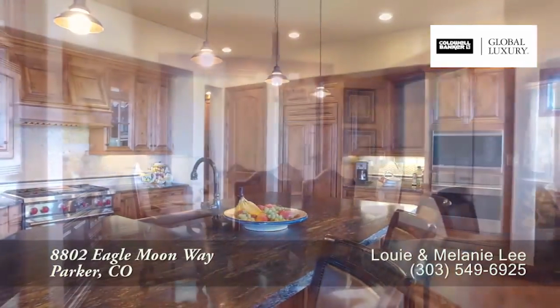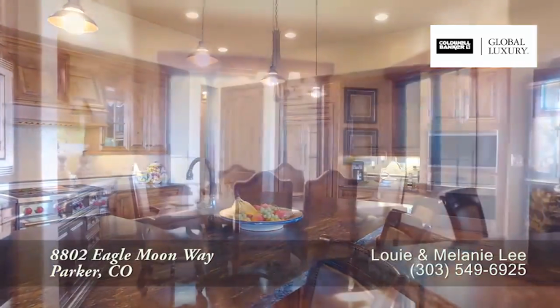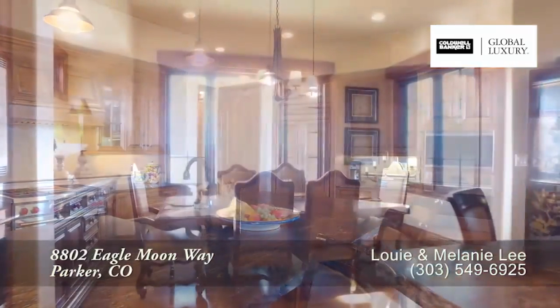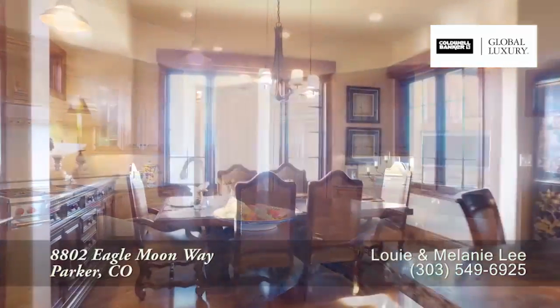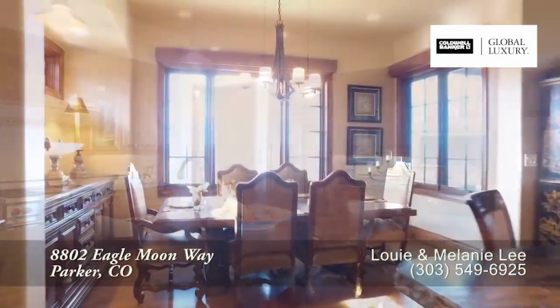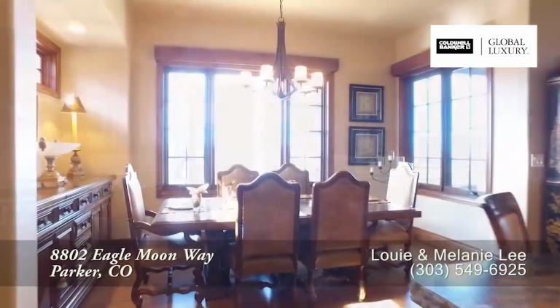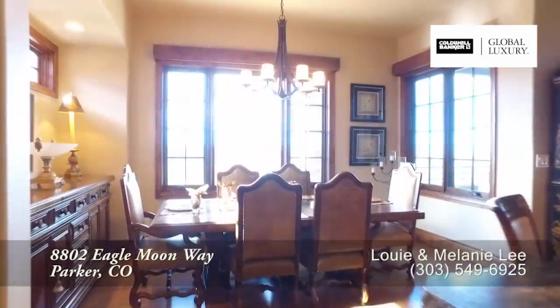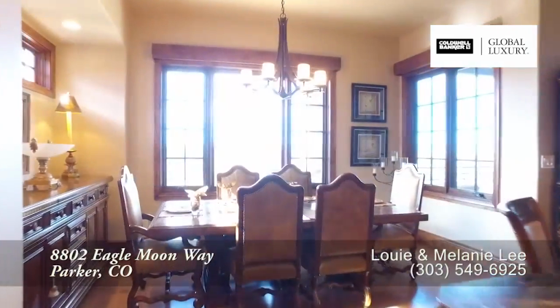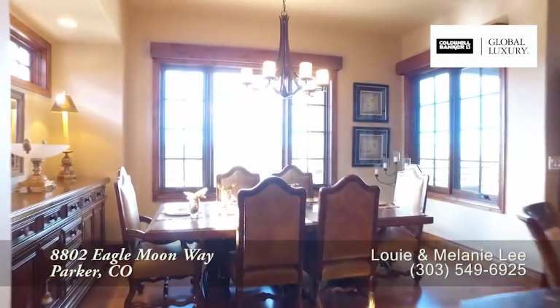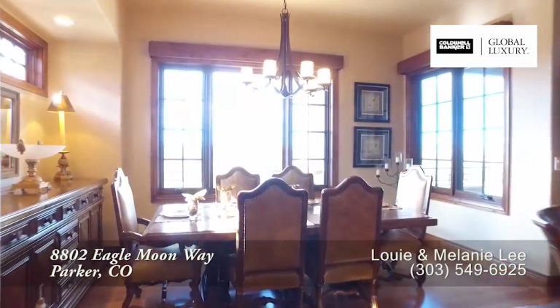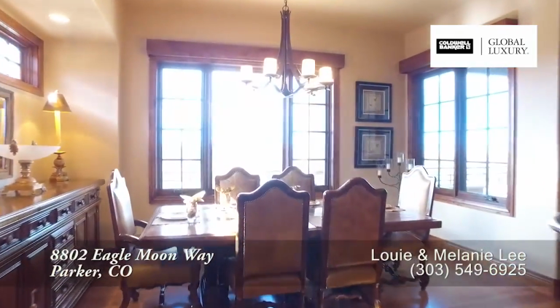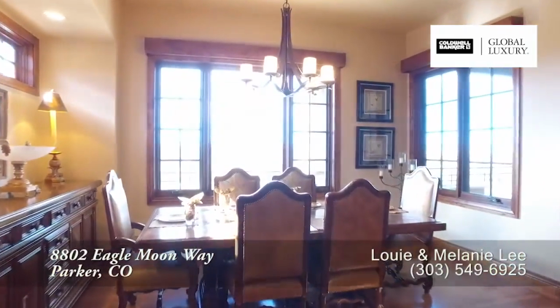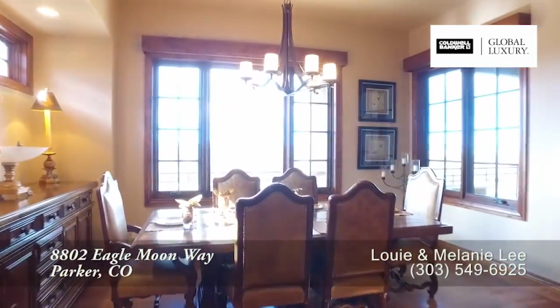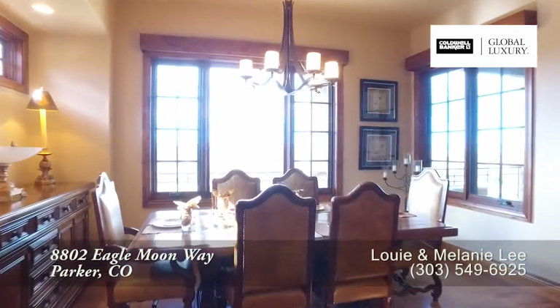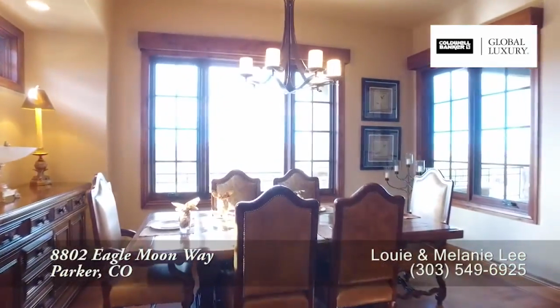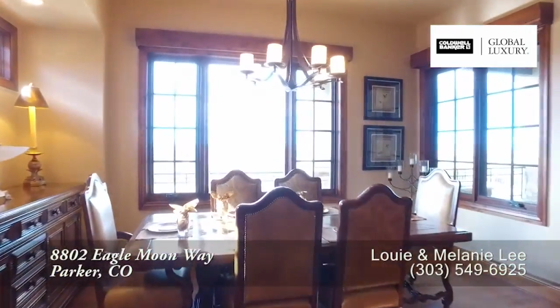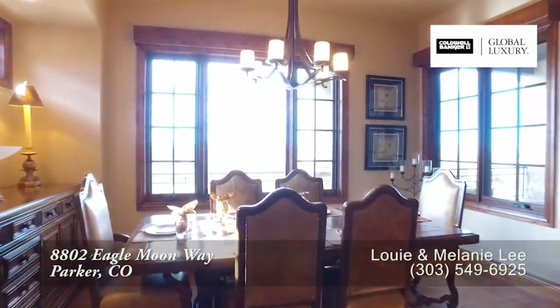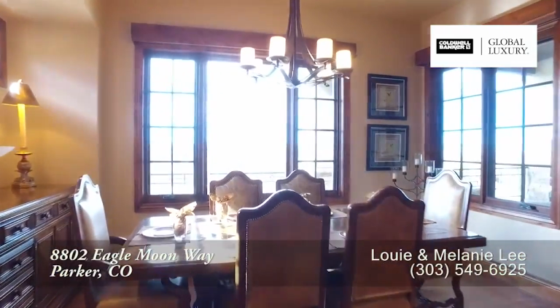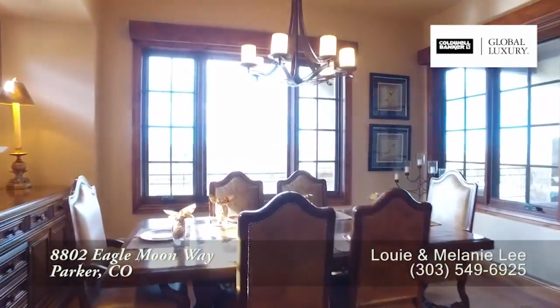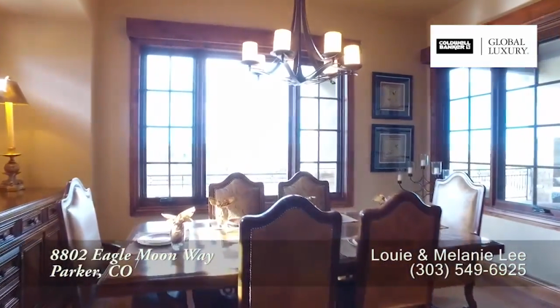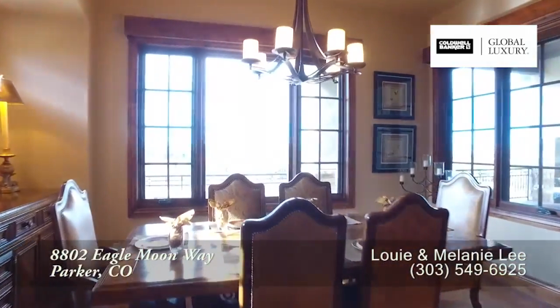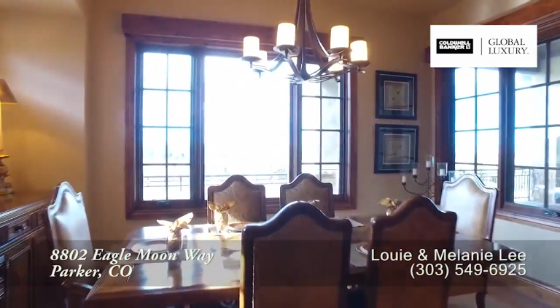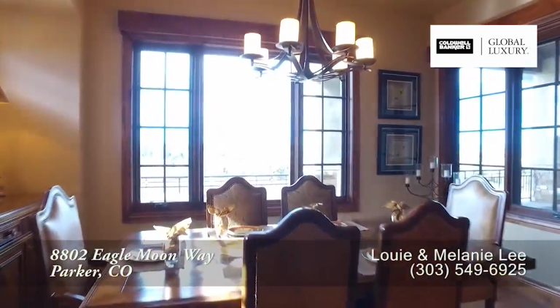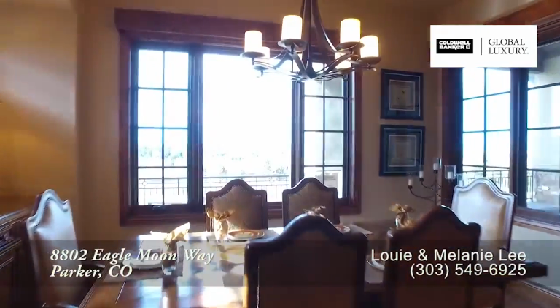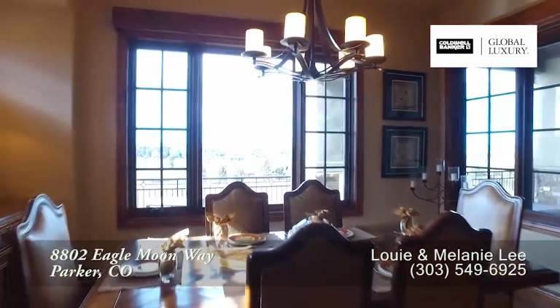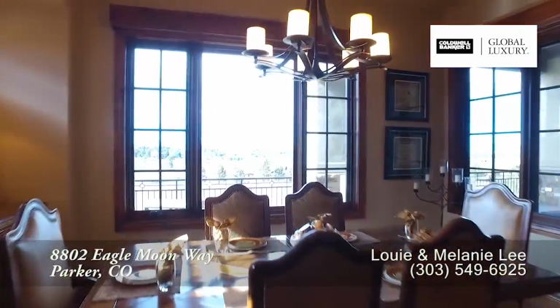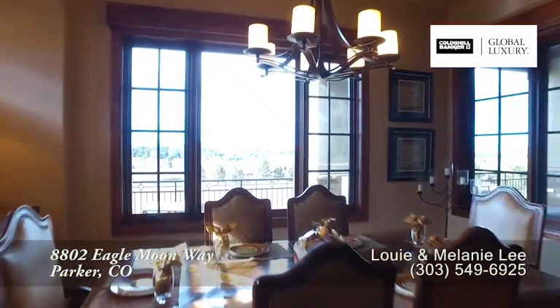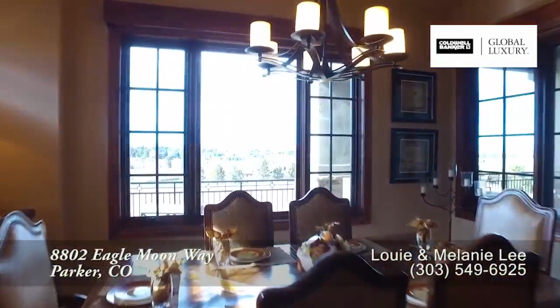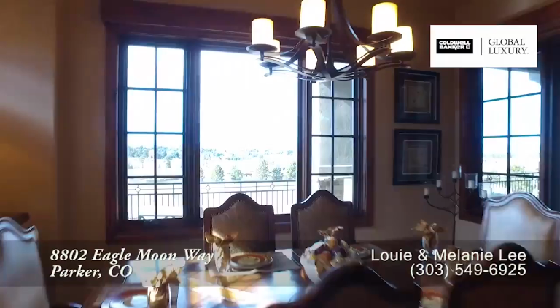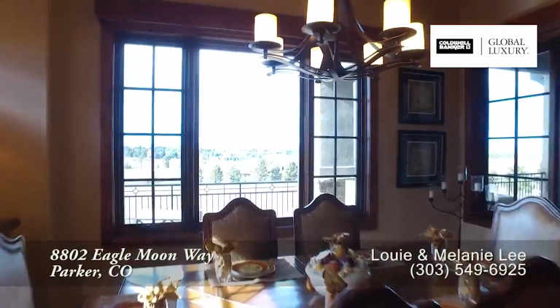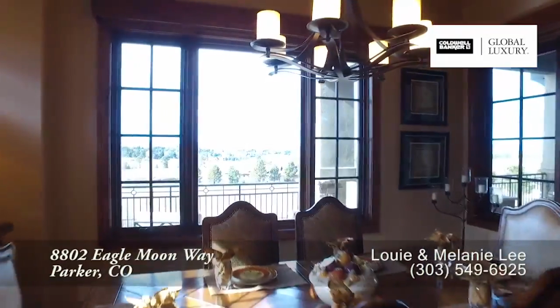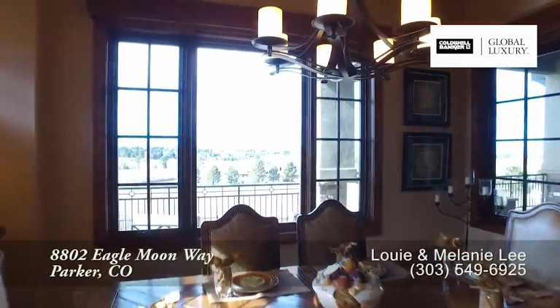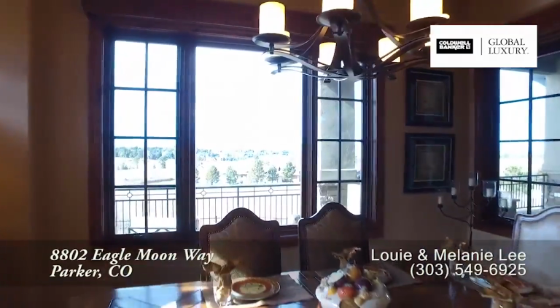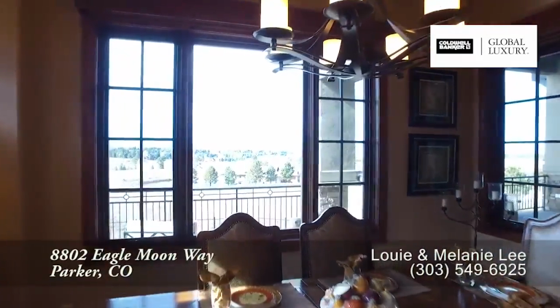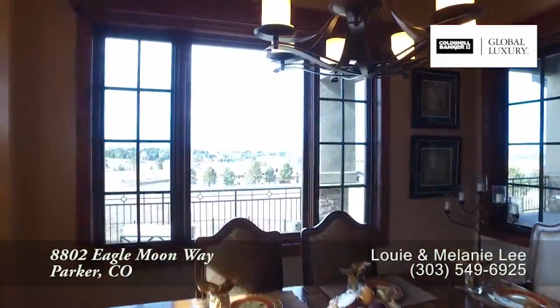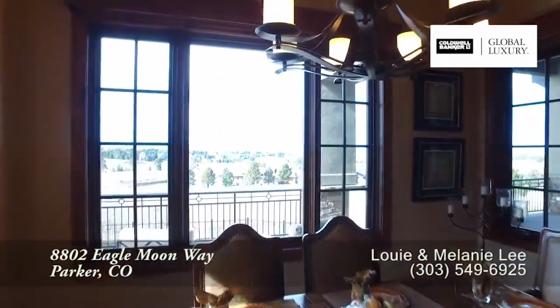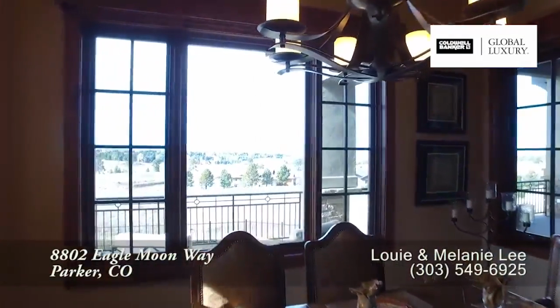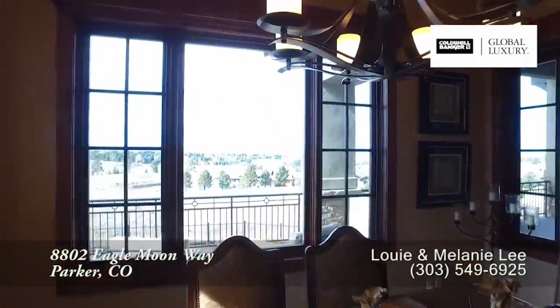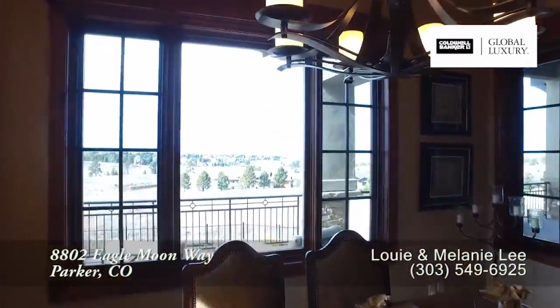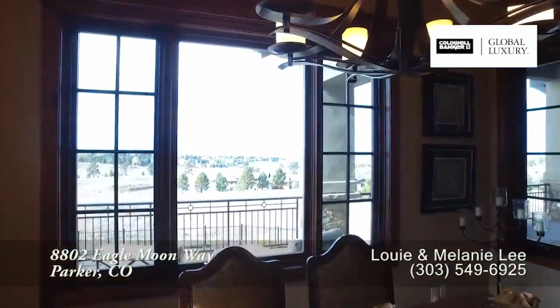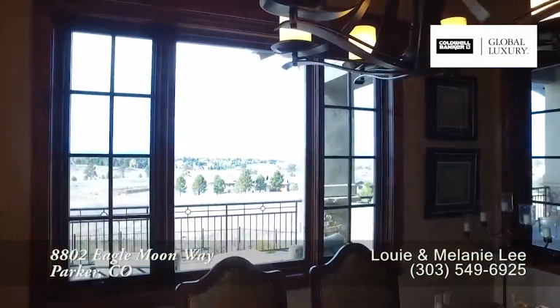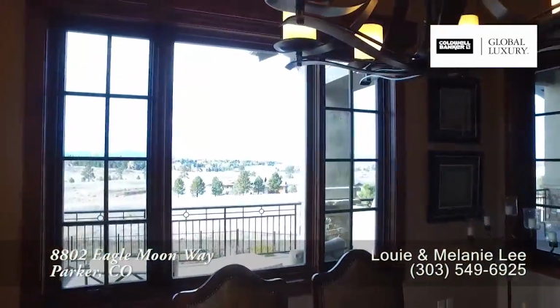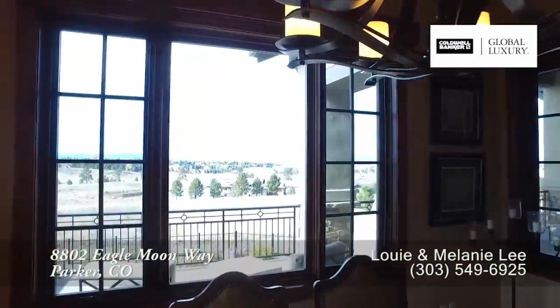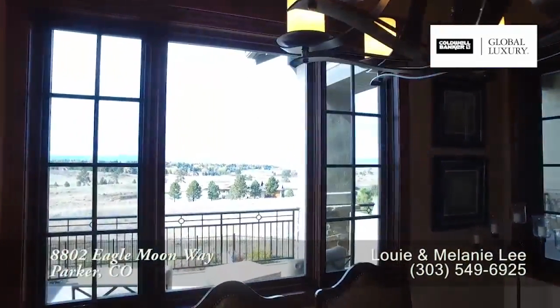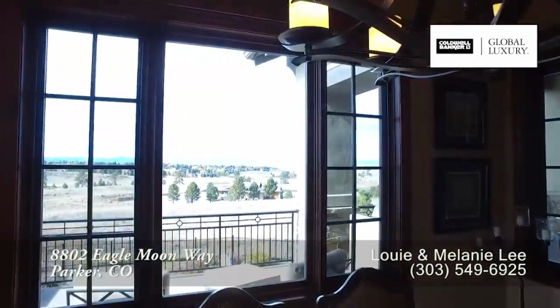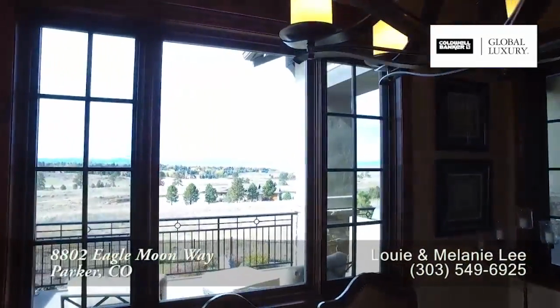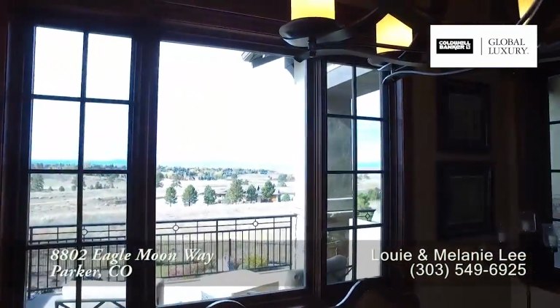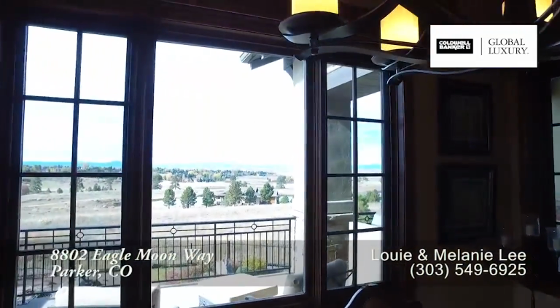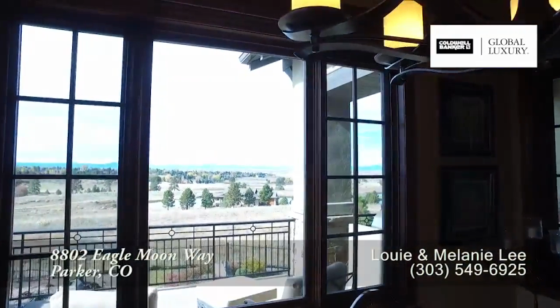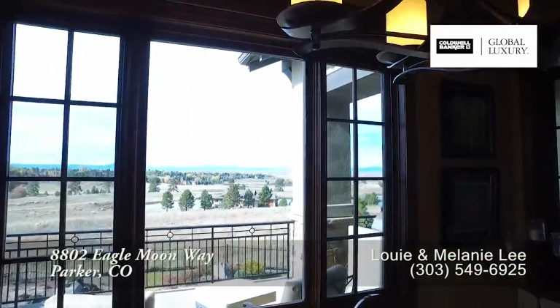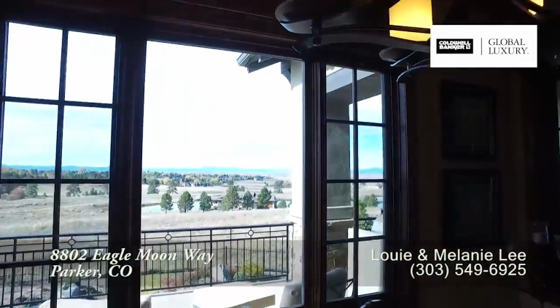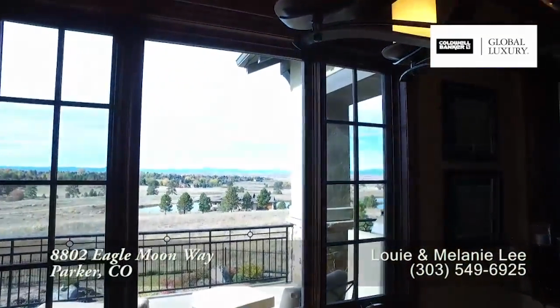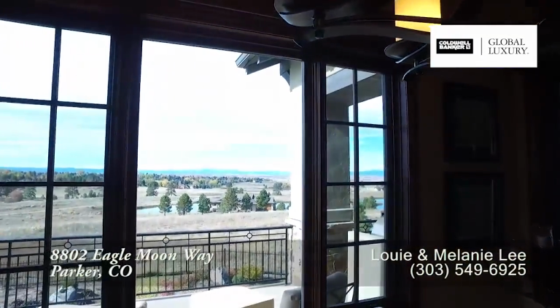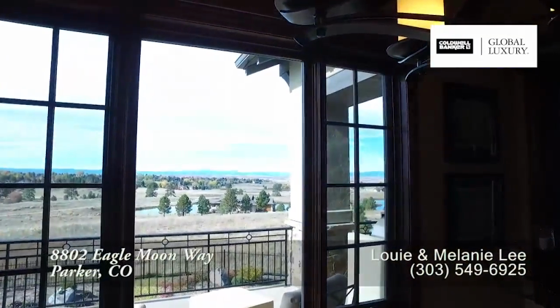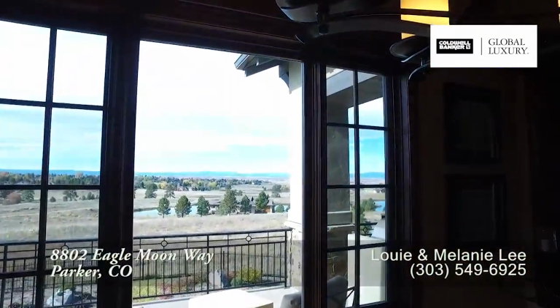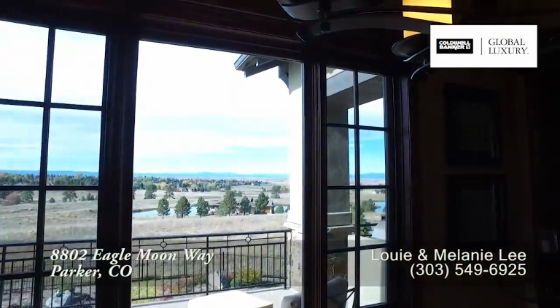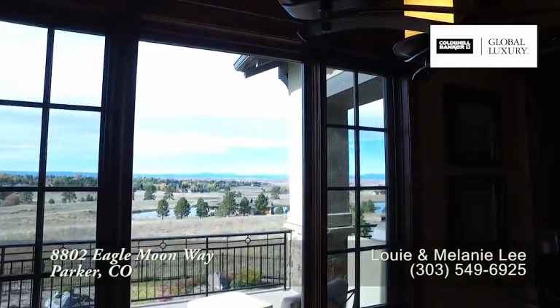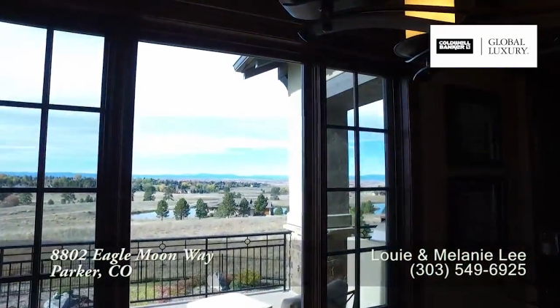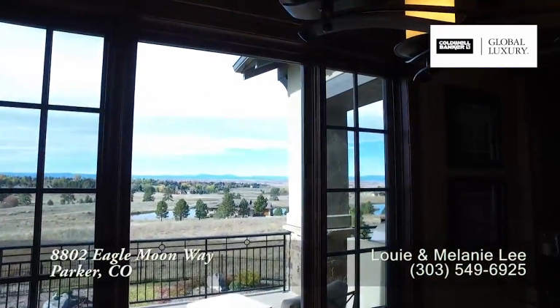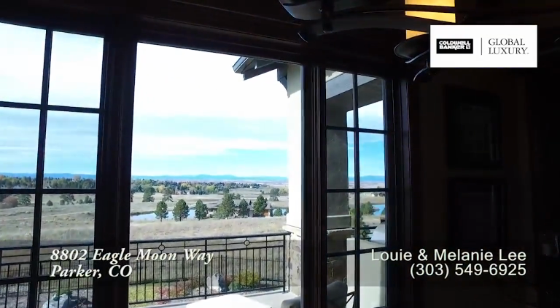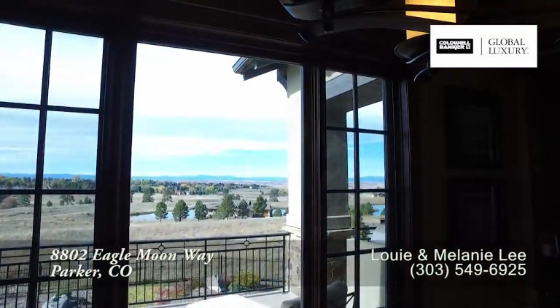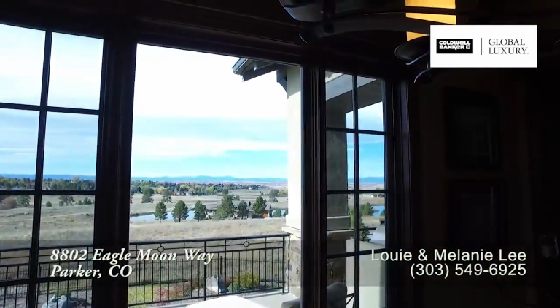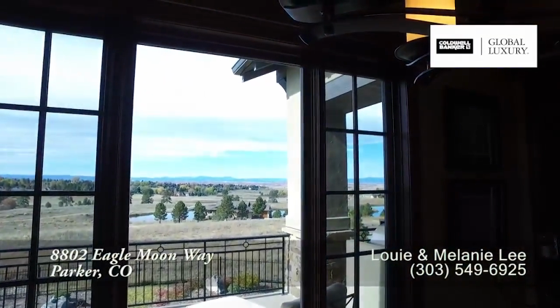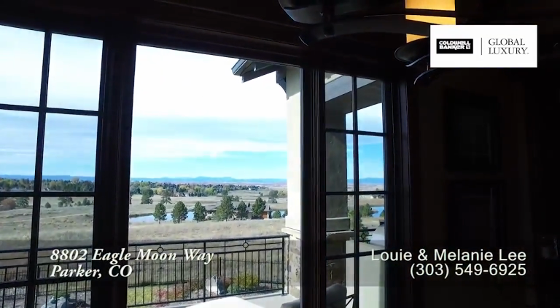The dining area is just off the kitchen, and is an incredible place to enjoy the views to the west.